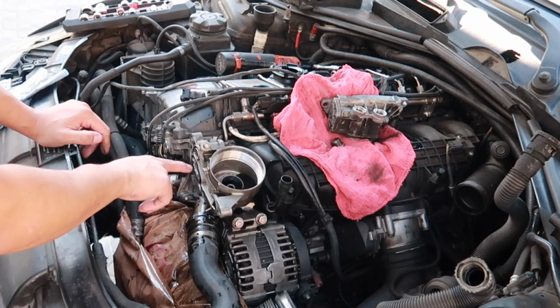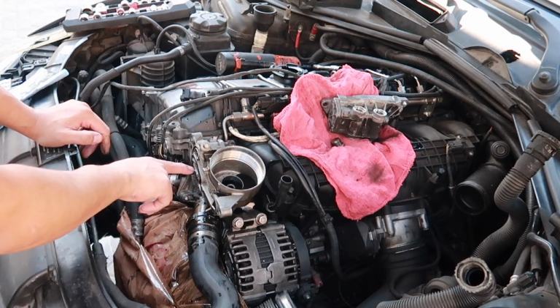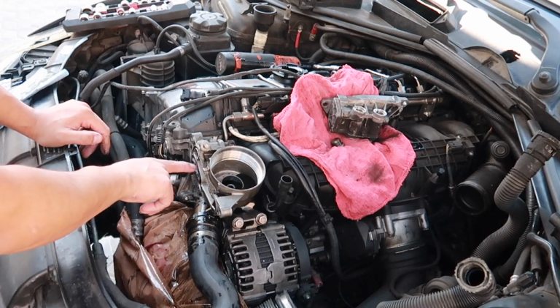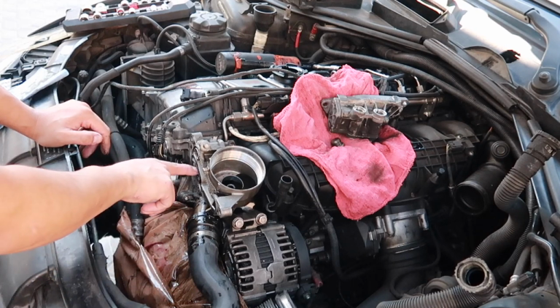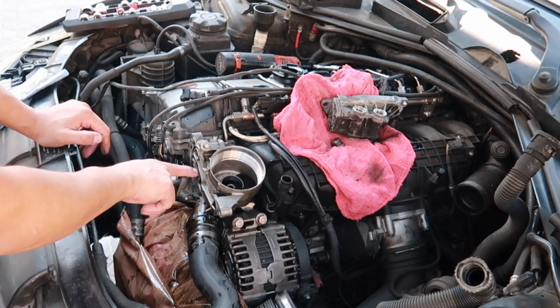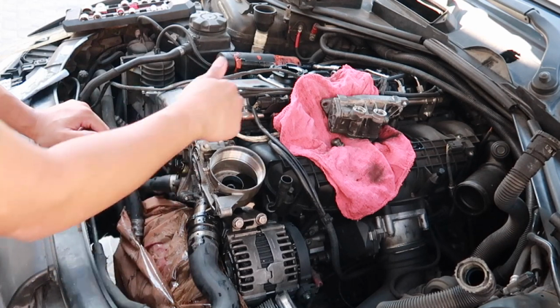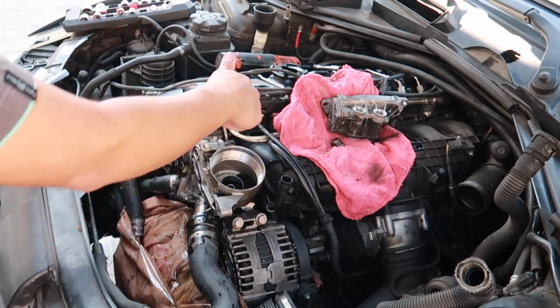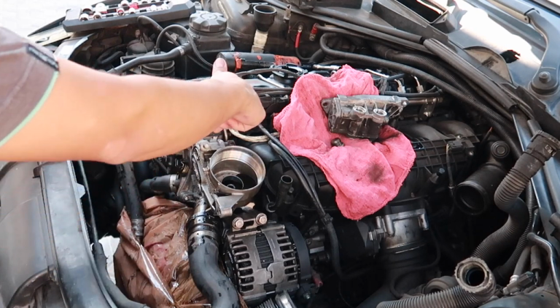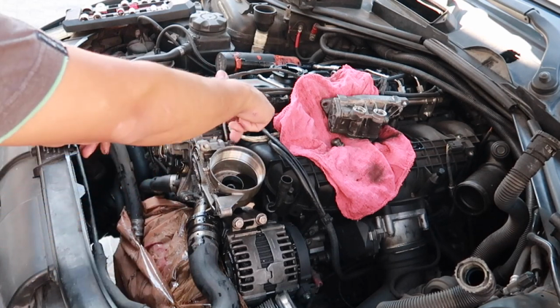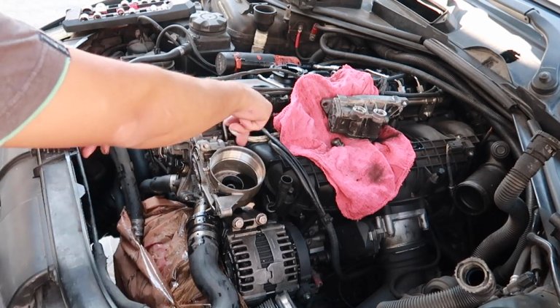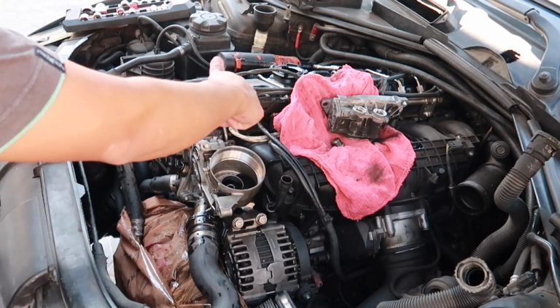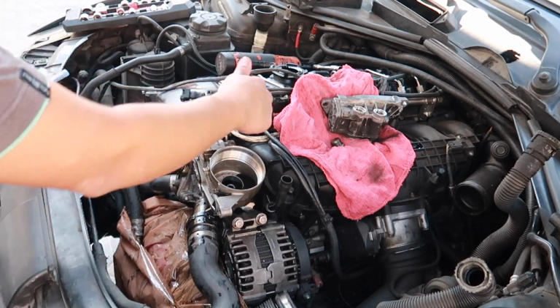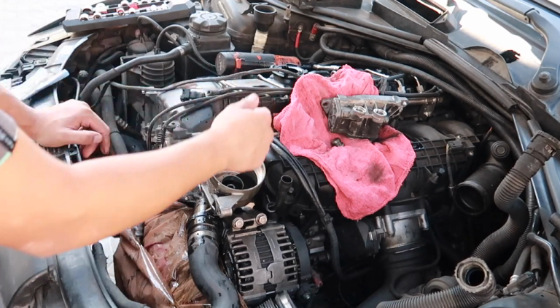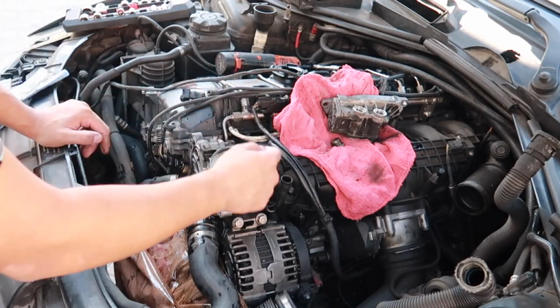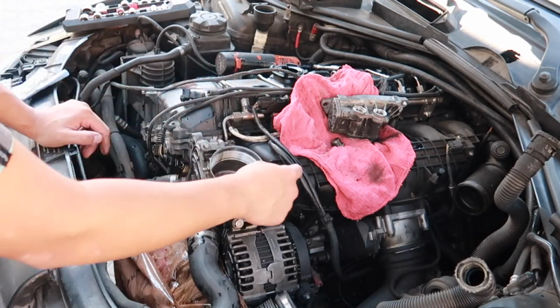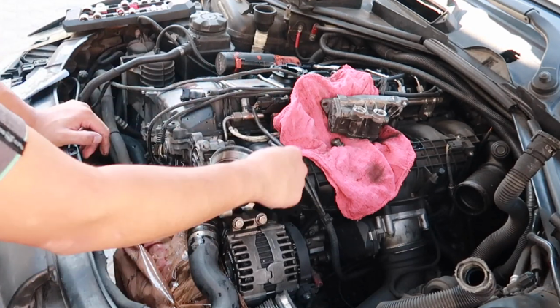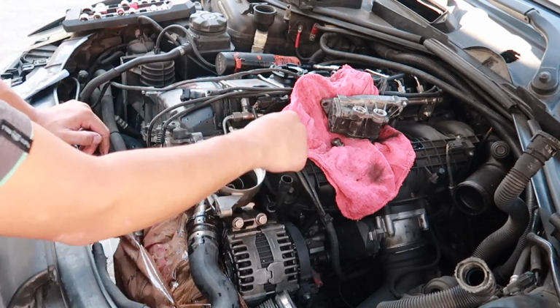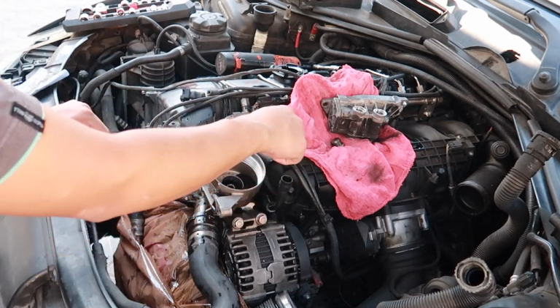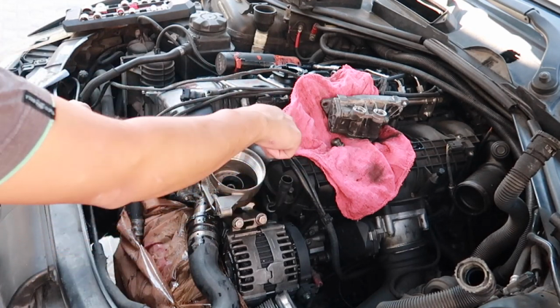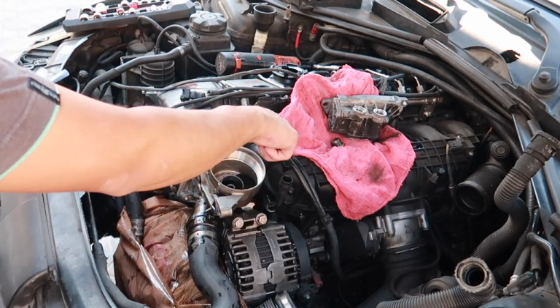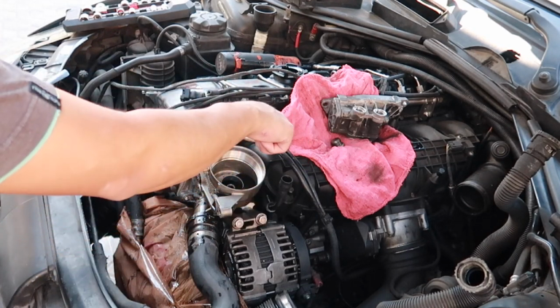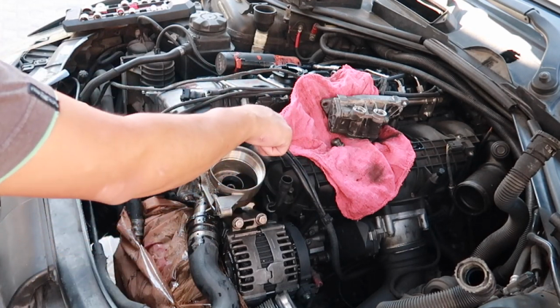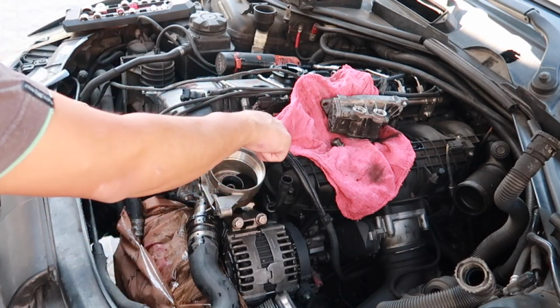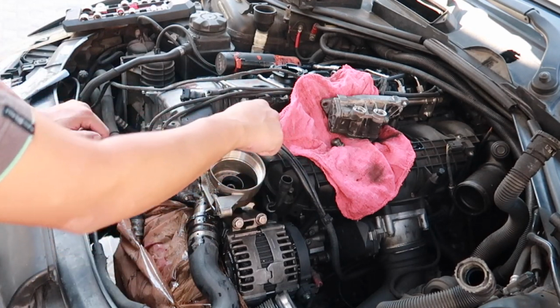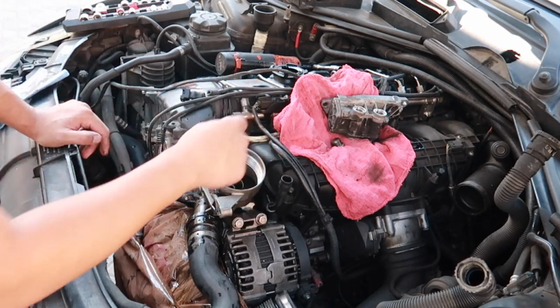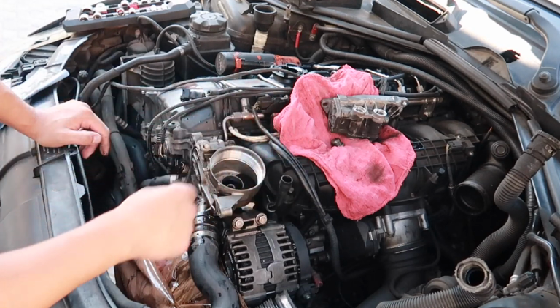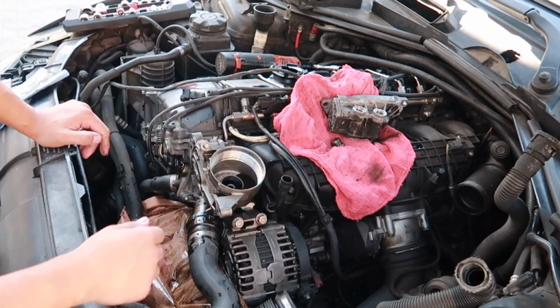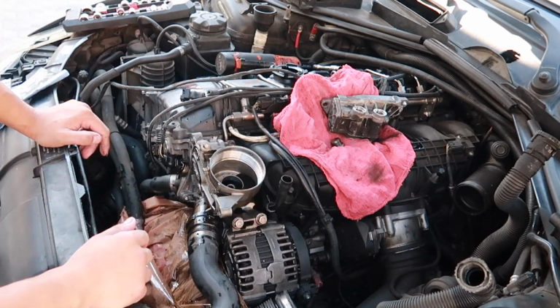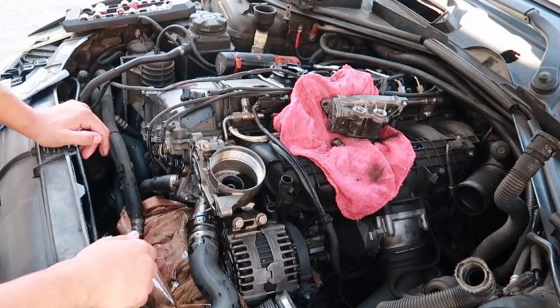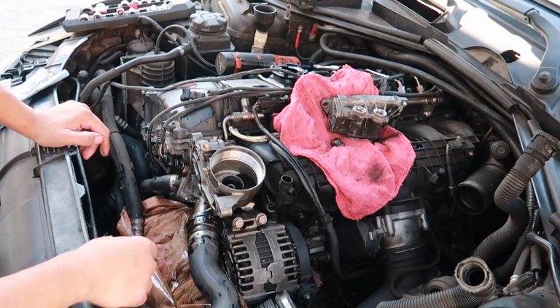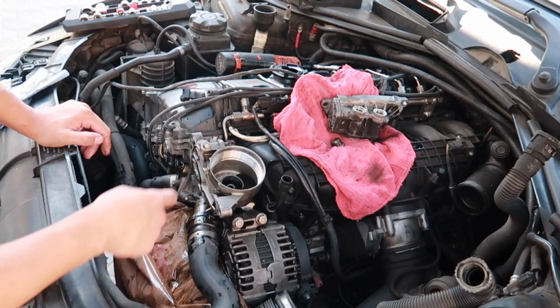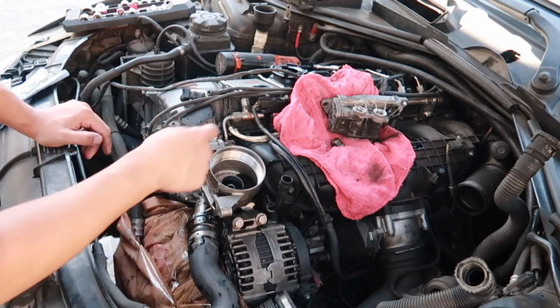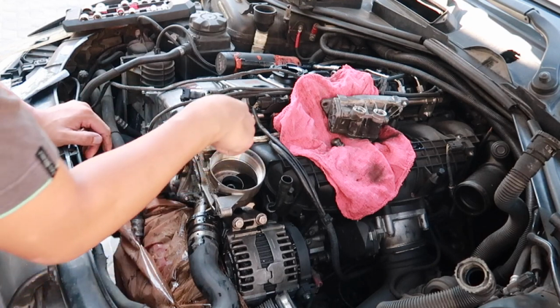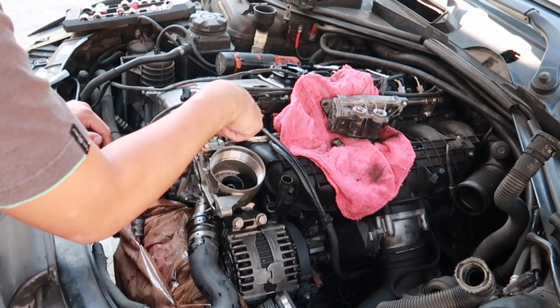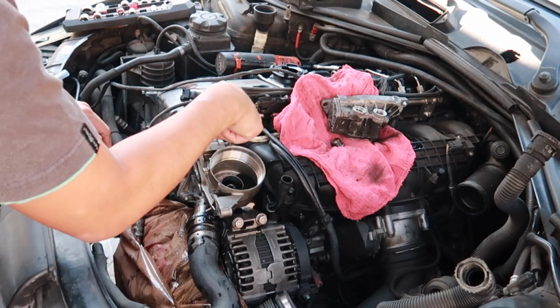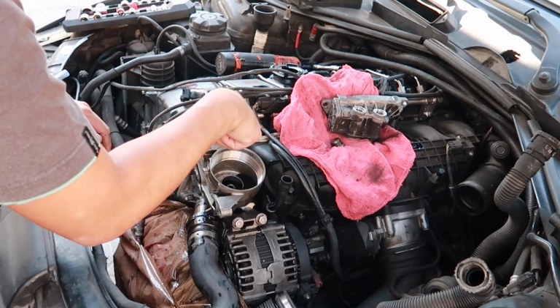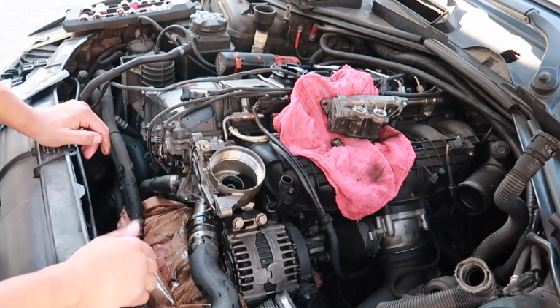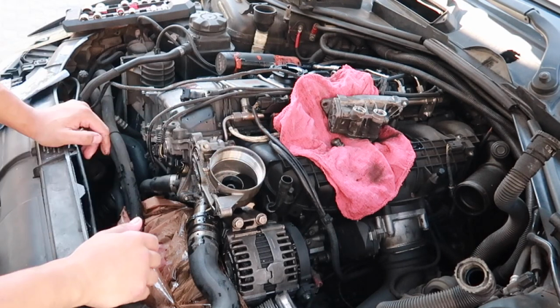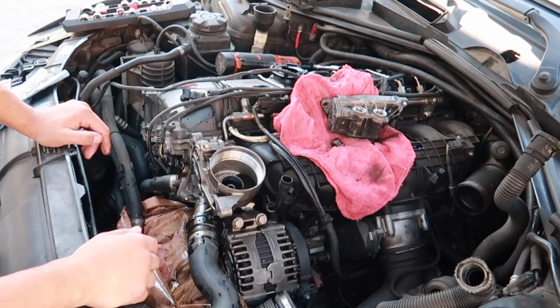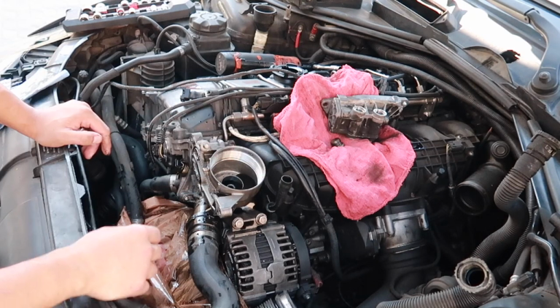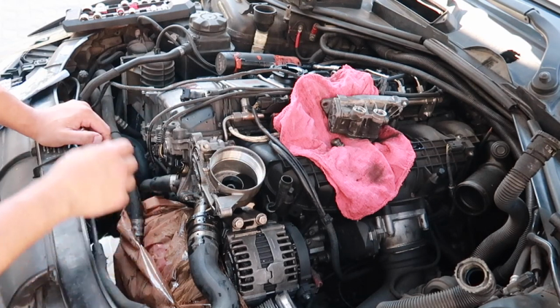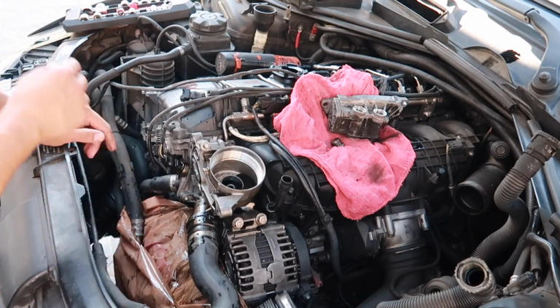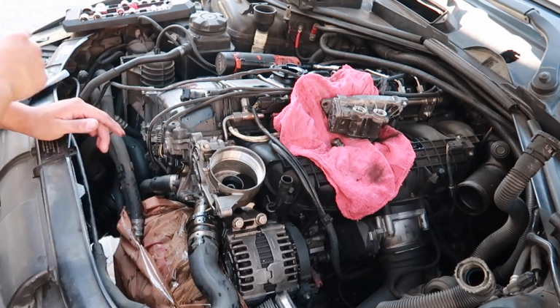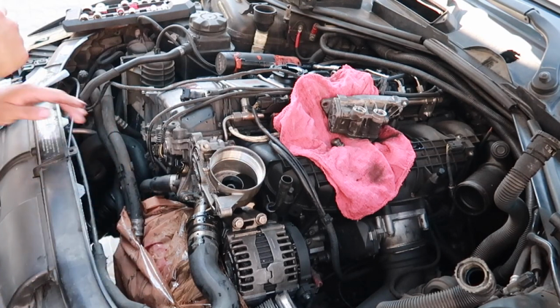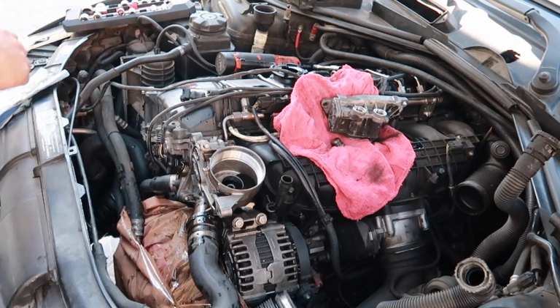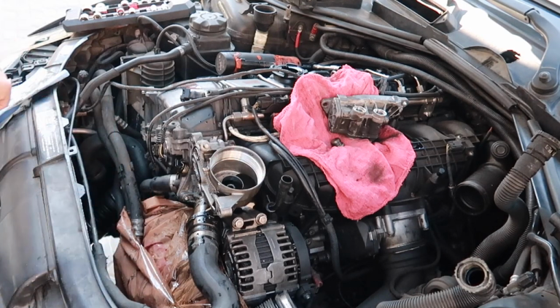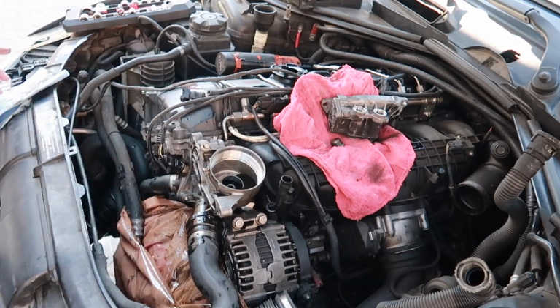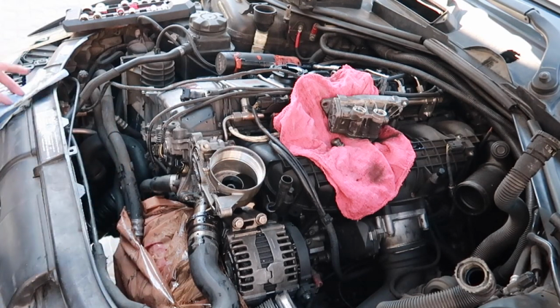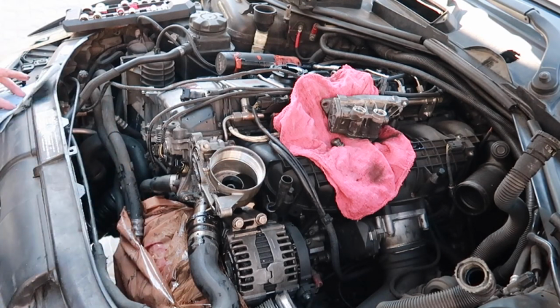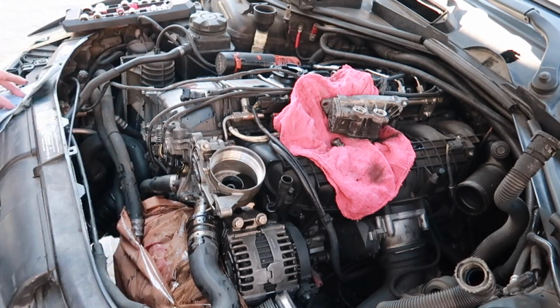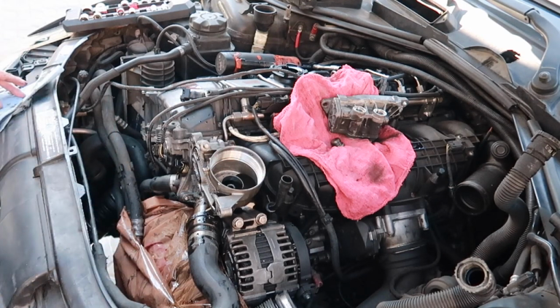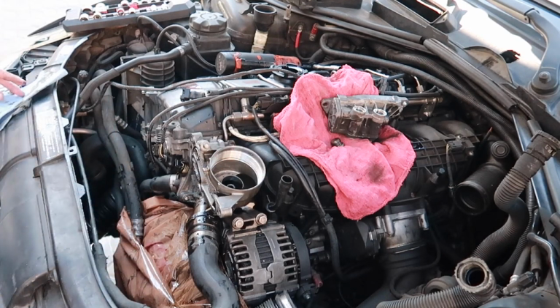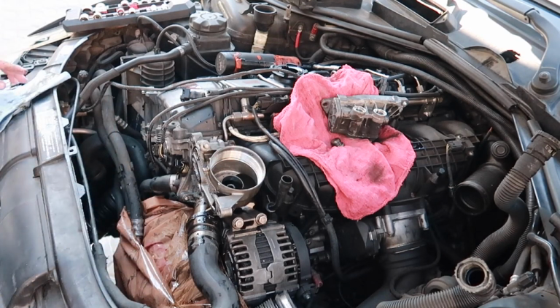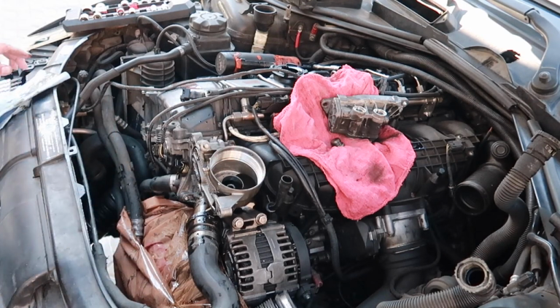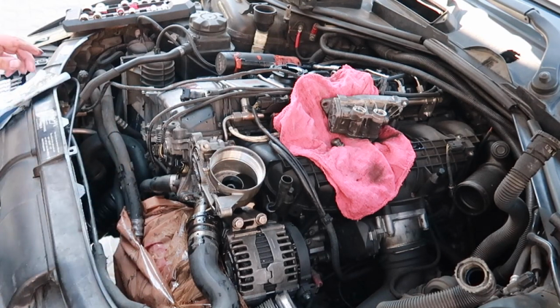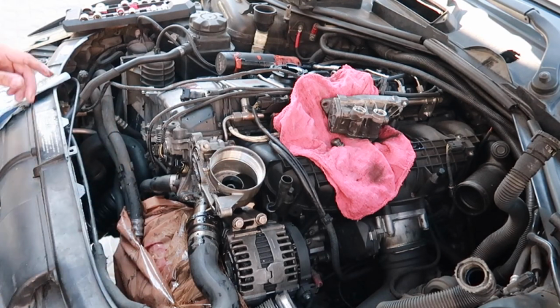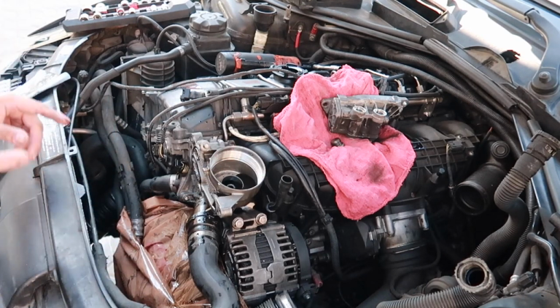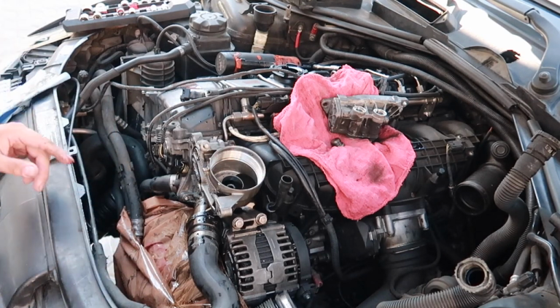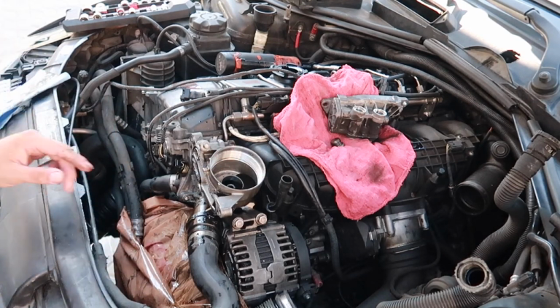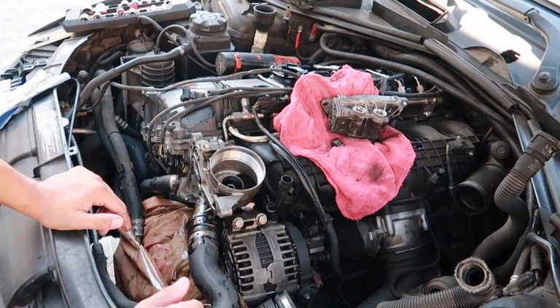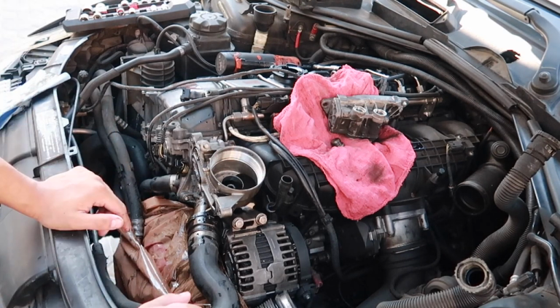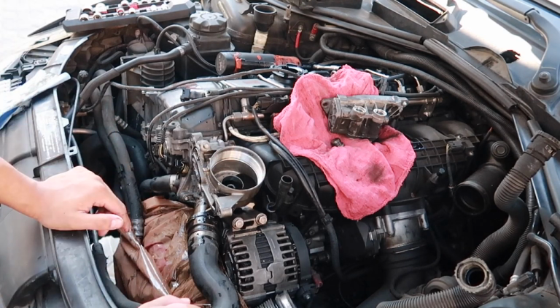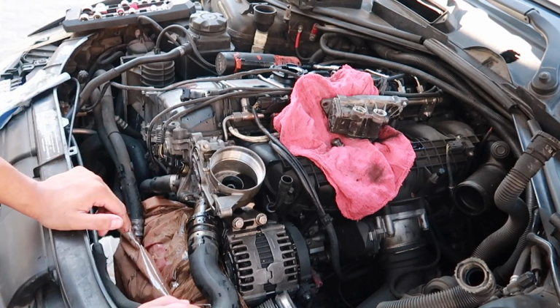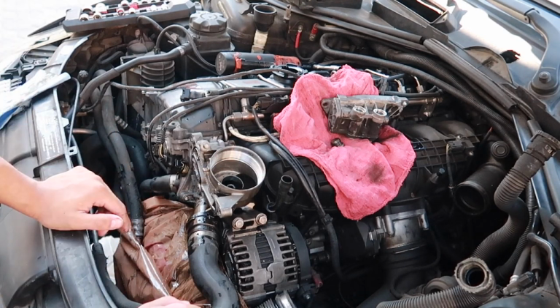I'm going to replace this one right now. There's another one that goes over here, which I'm going to have to move the intake manifold for because it is in the back. This is just a little progress, guys - I'm going to keep going with the time lapse so you guys can see.